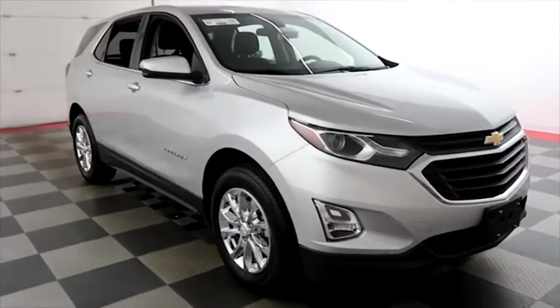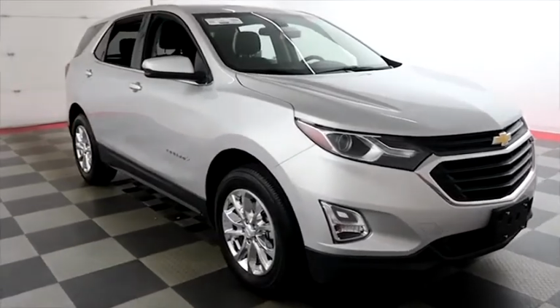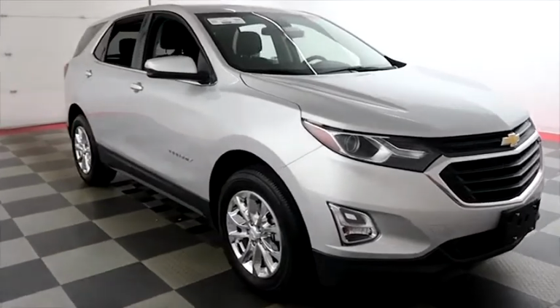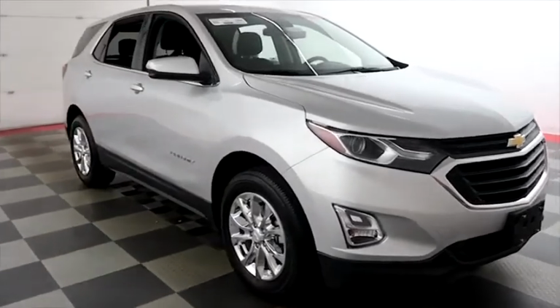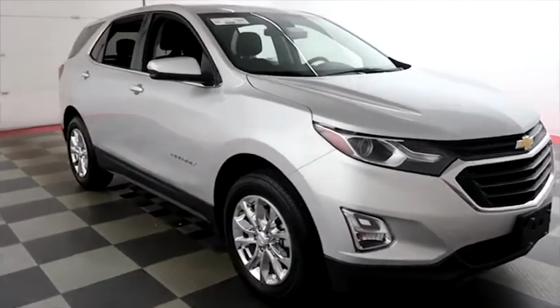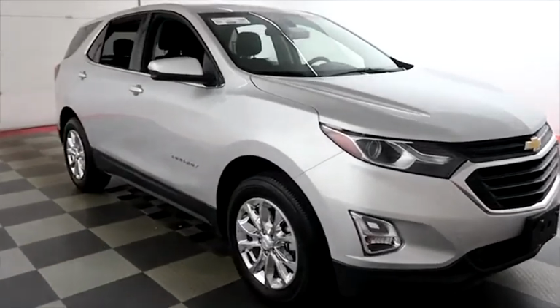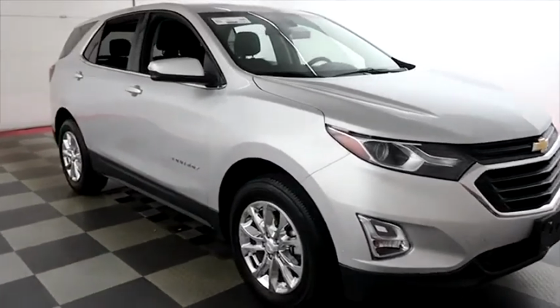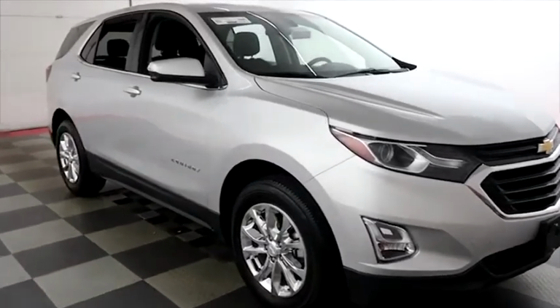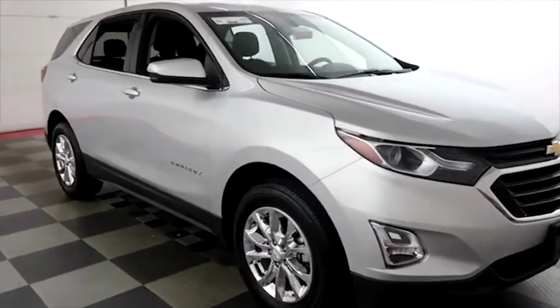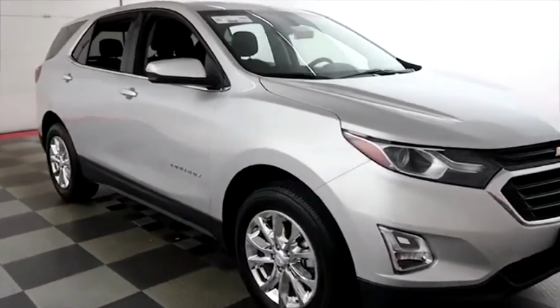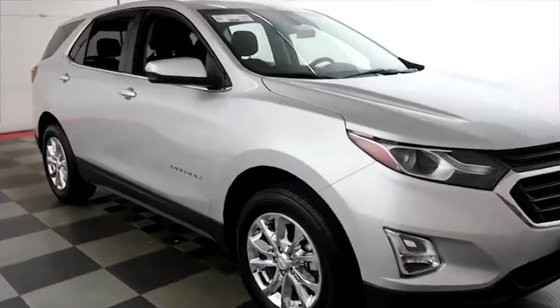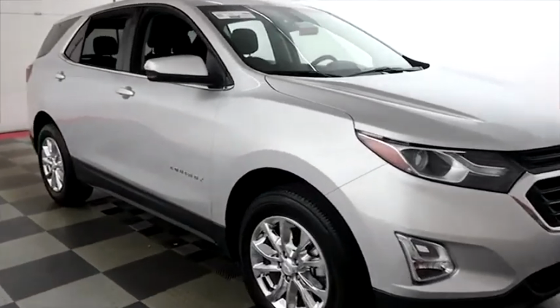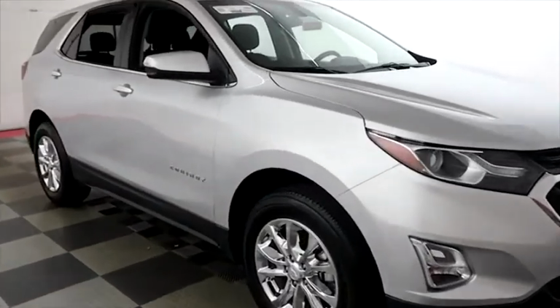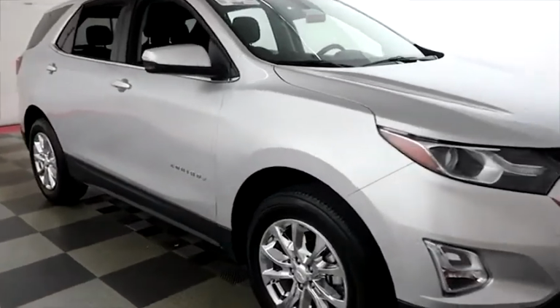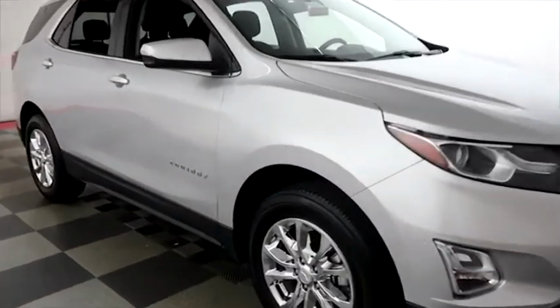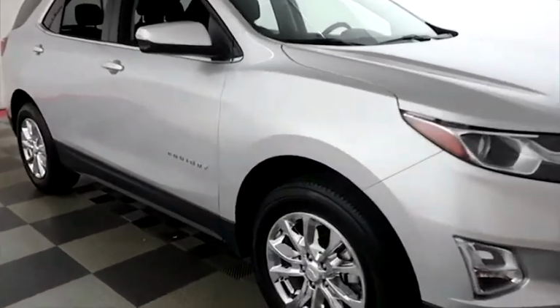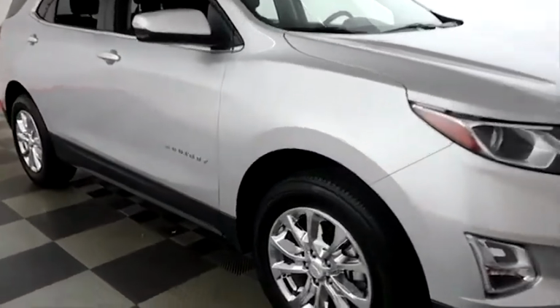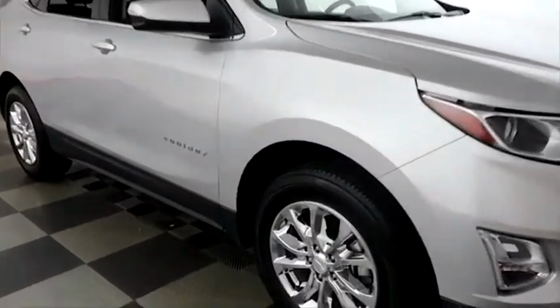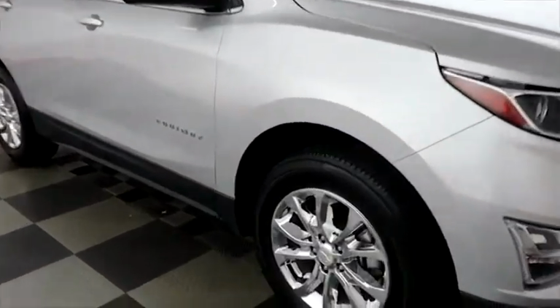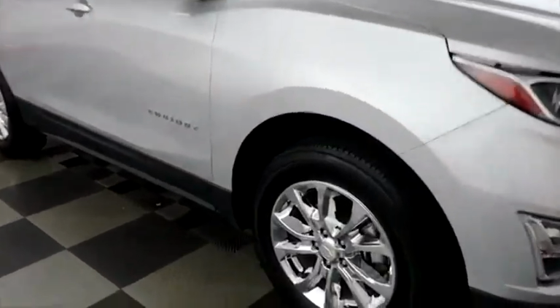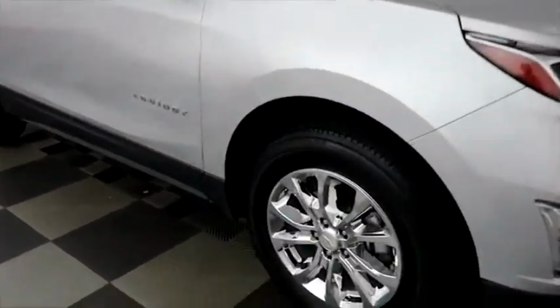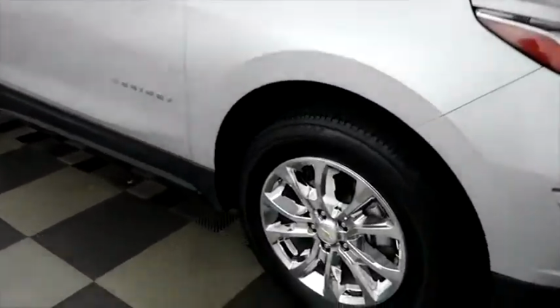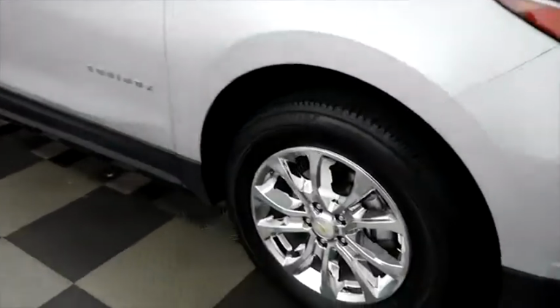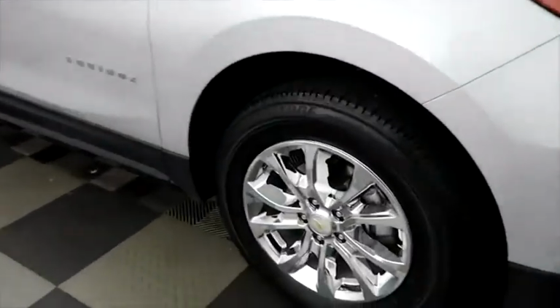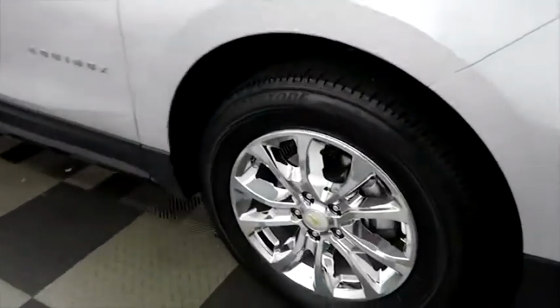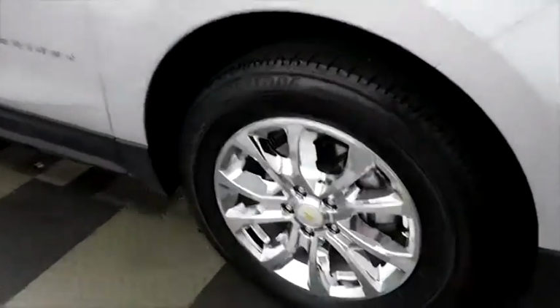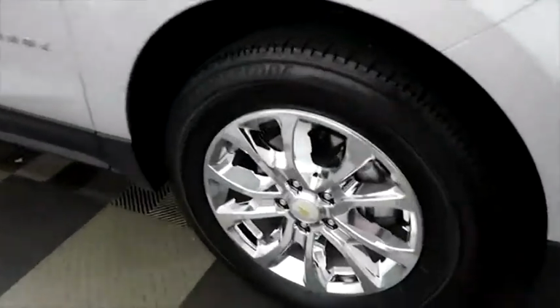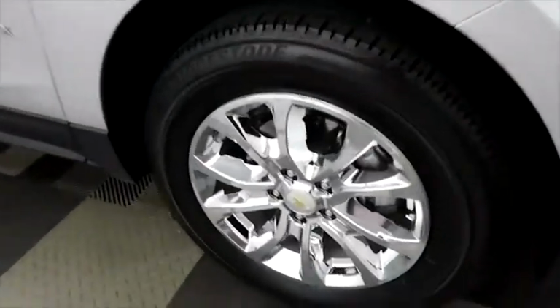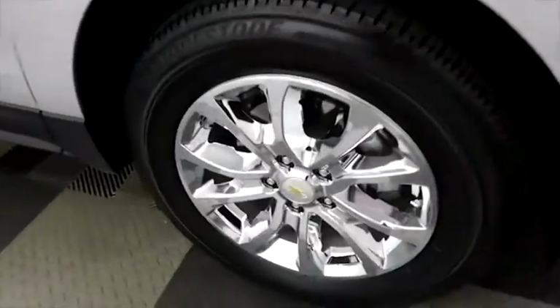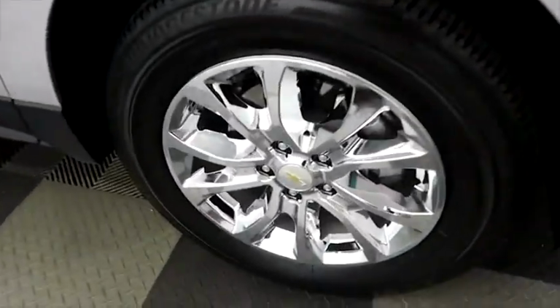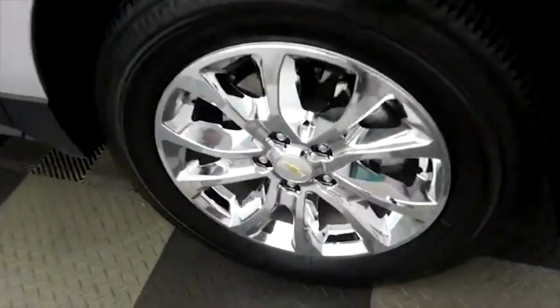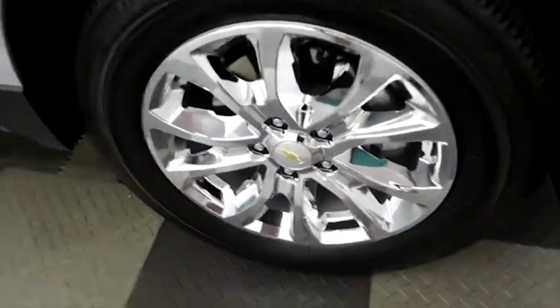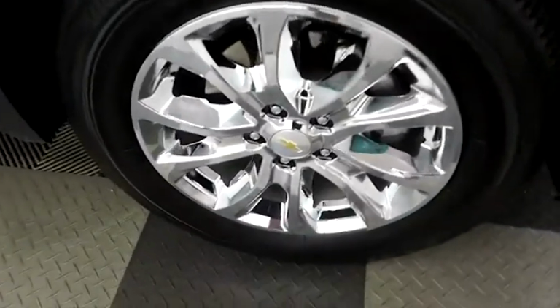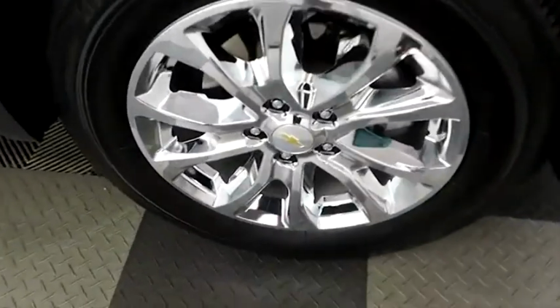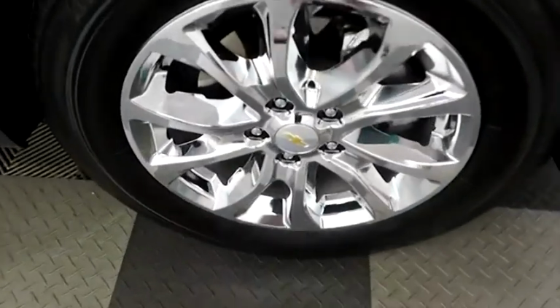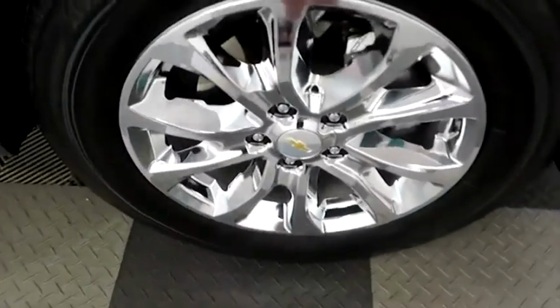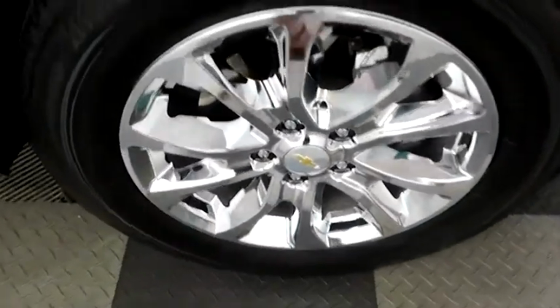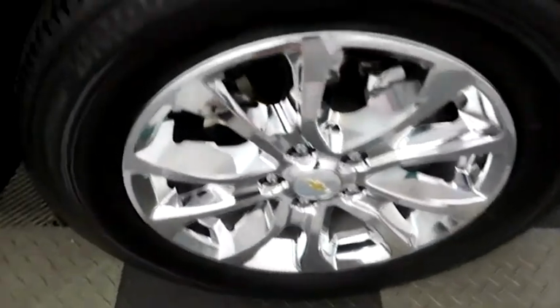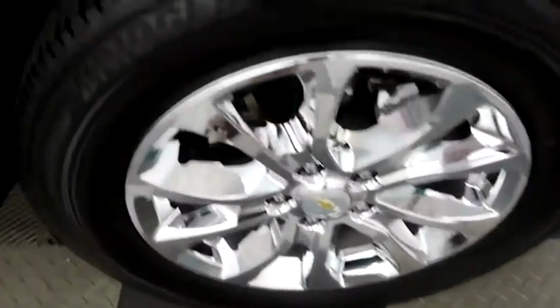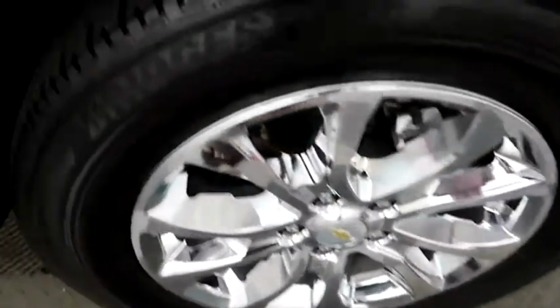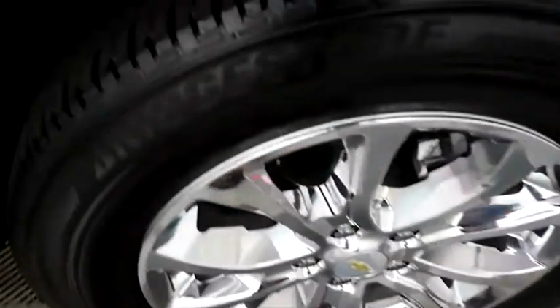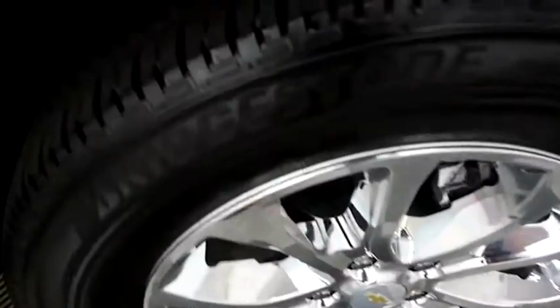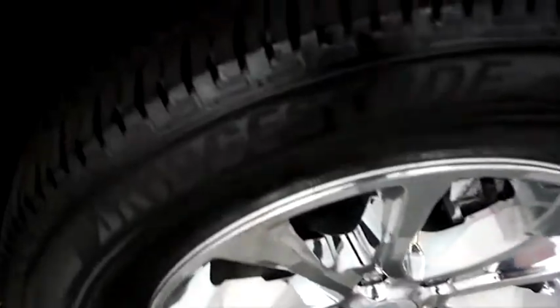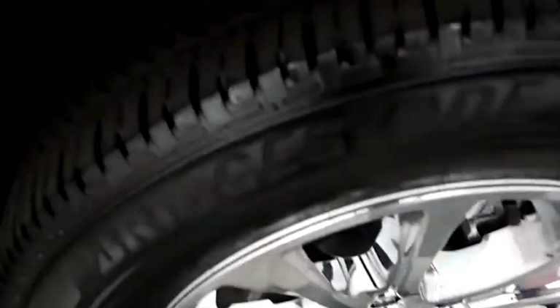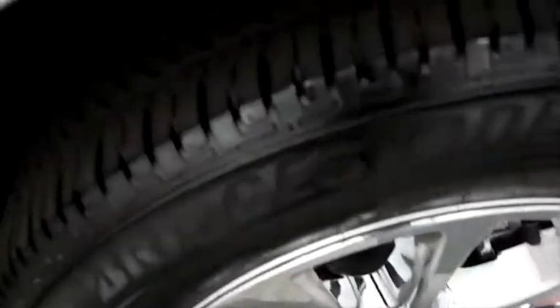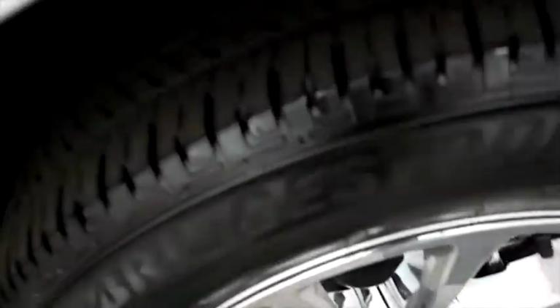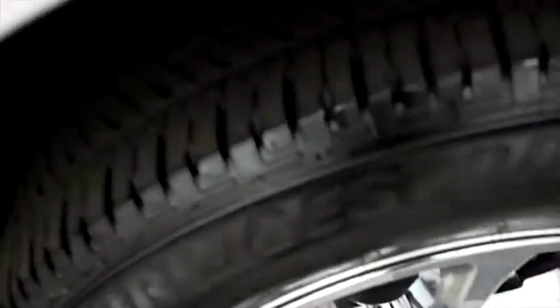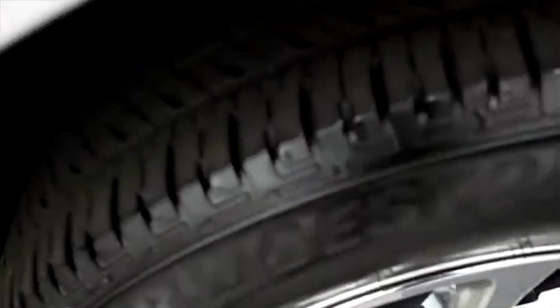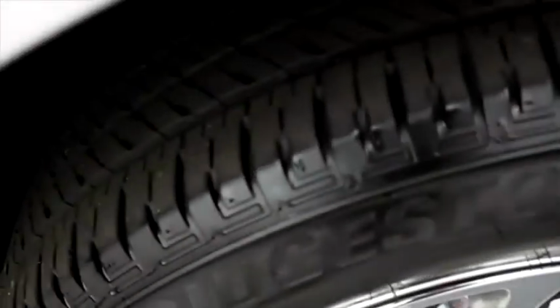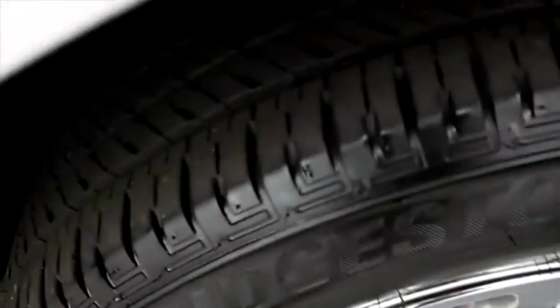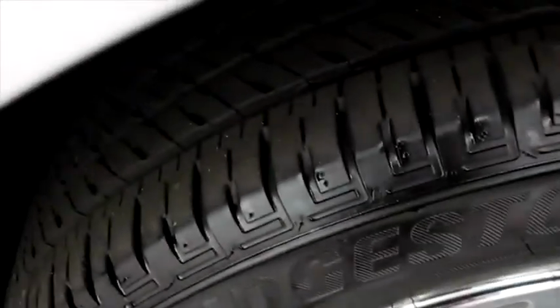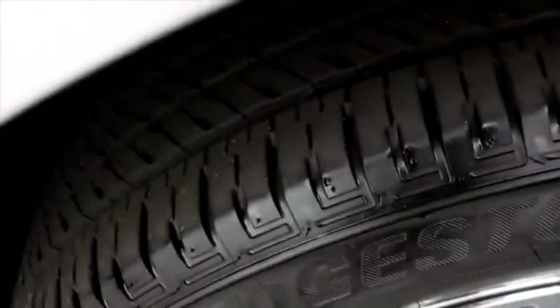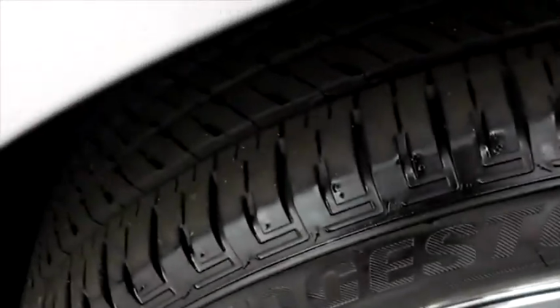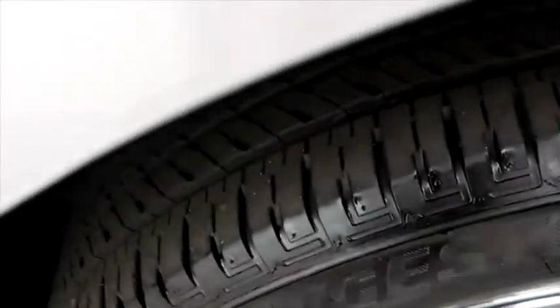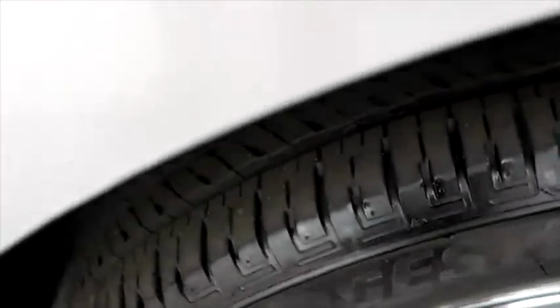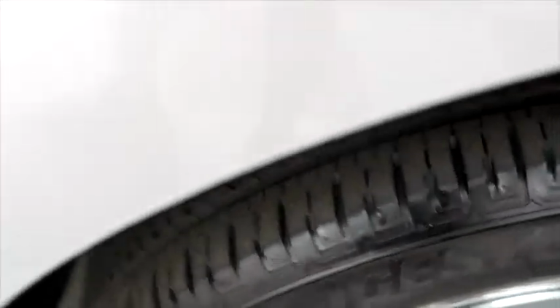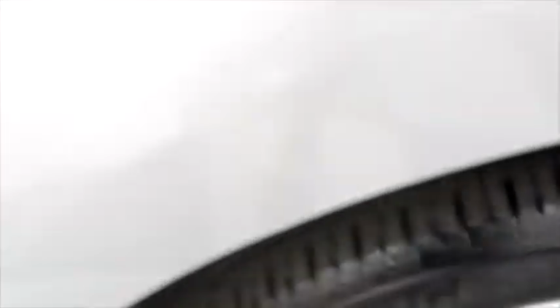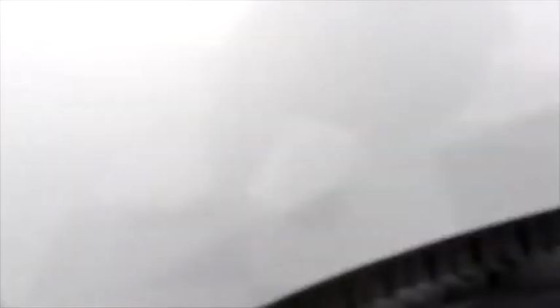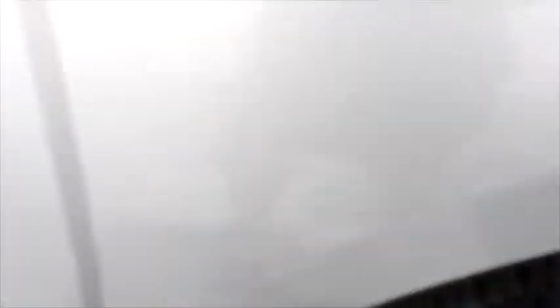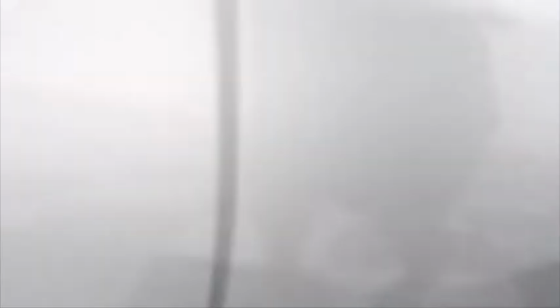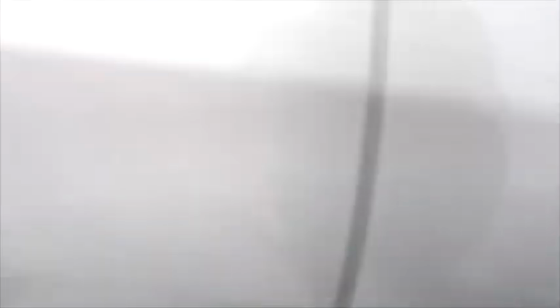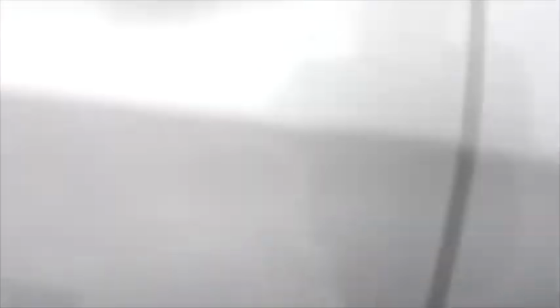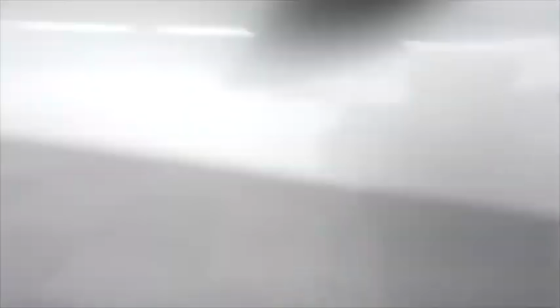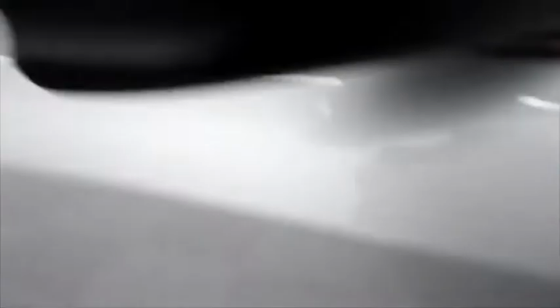A look down the passenger side — you have chrome wheels. Those are wrapped with Bridgestone tires.